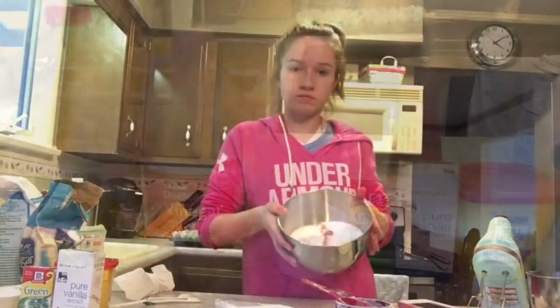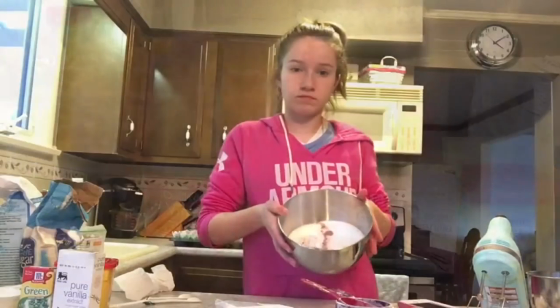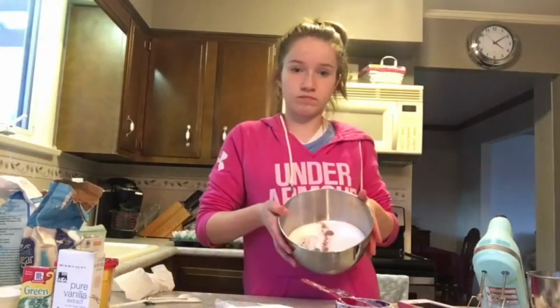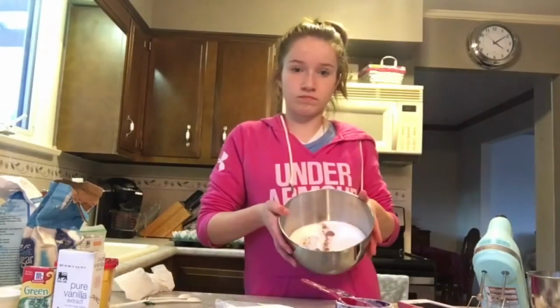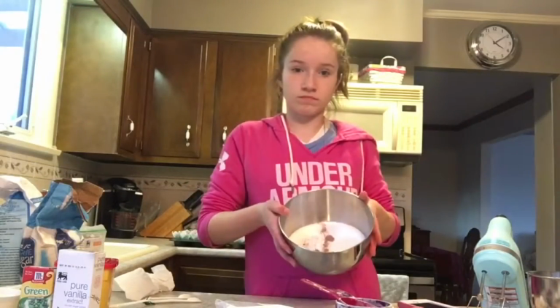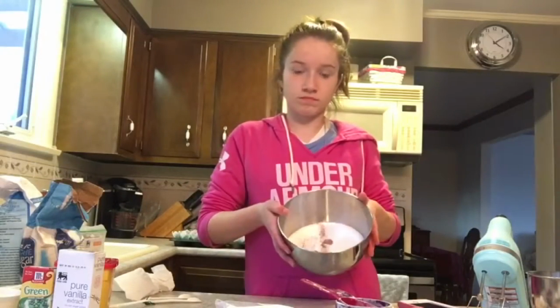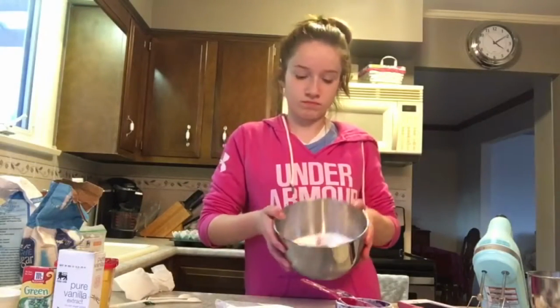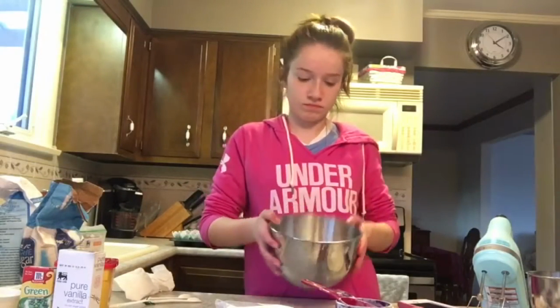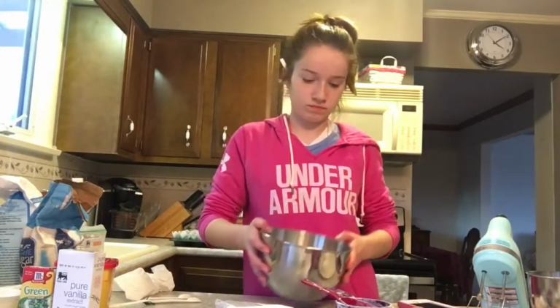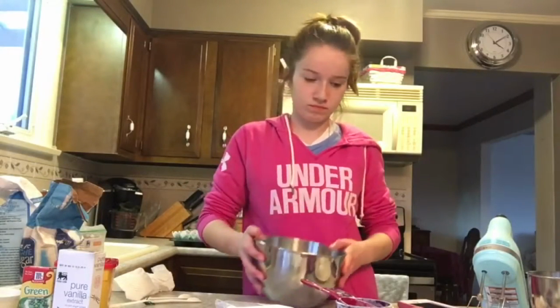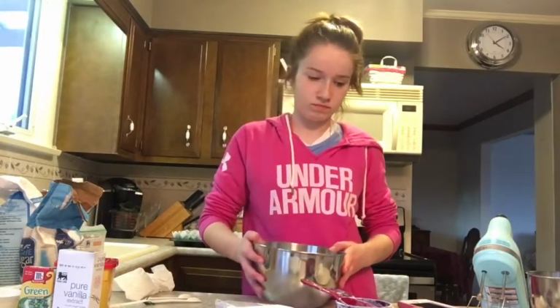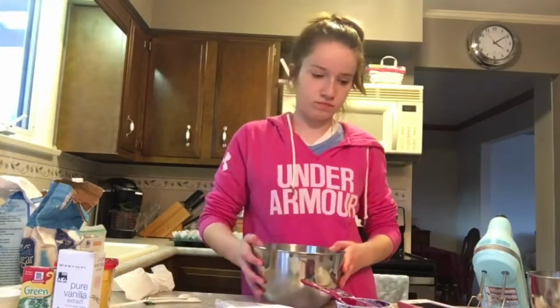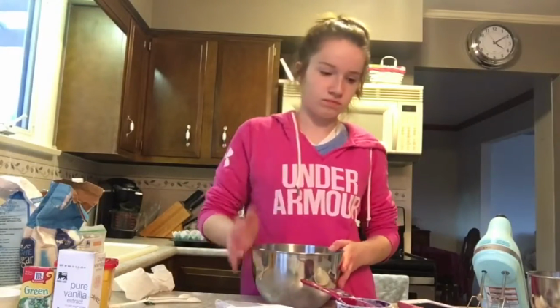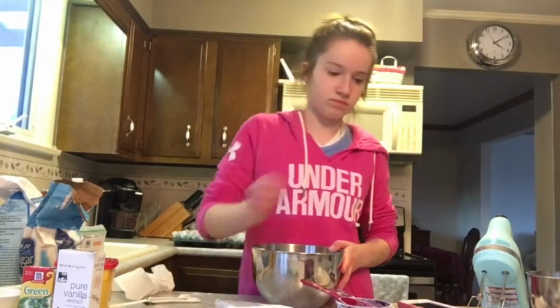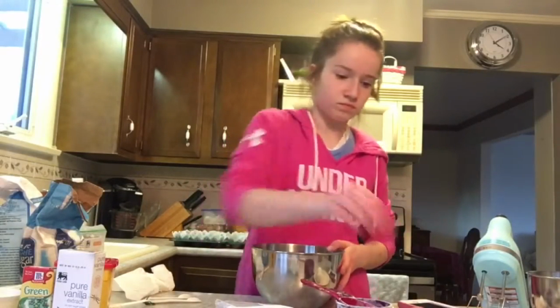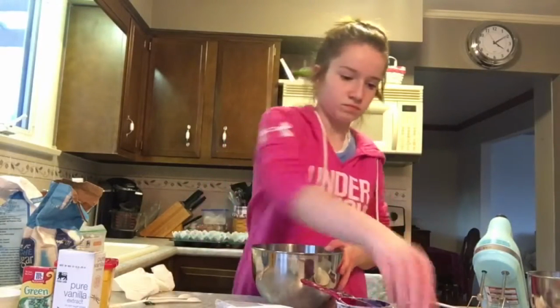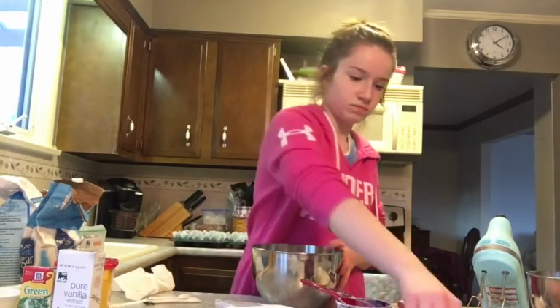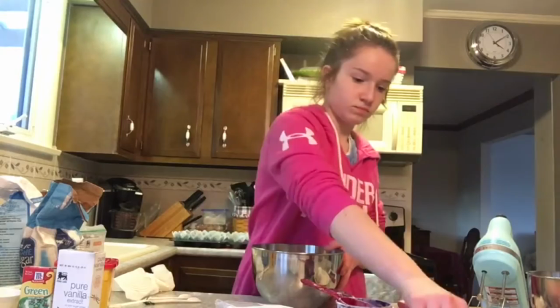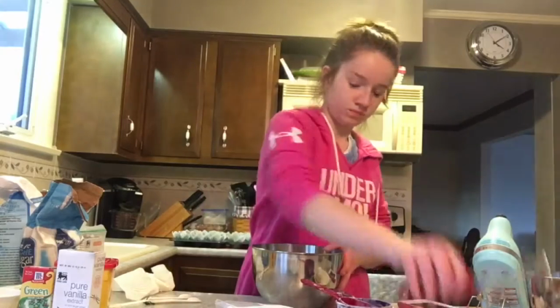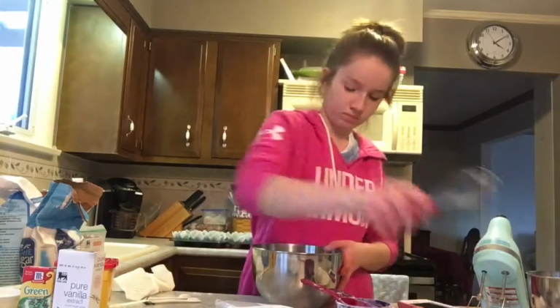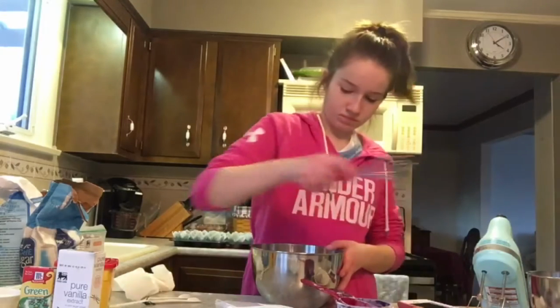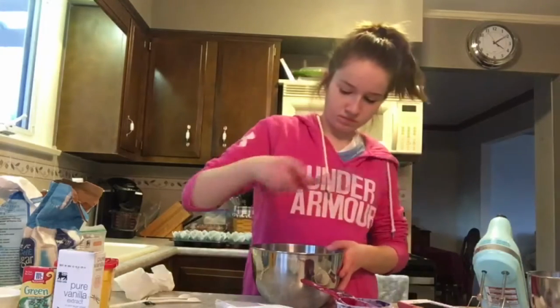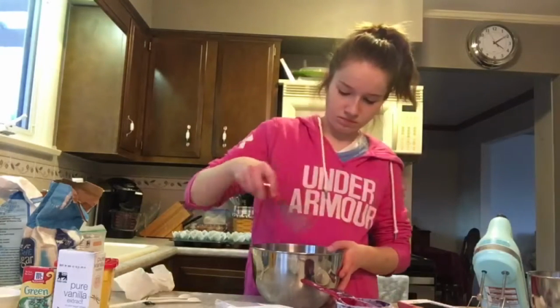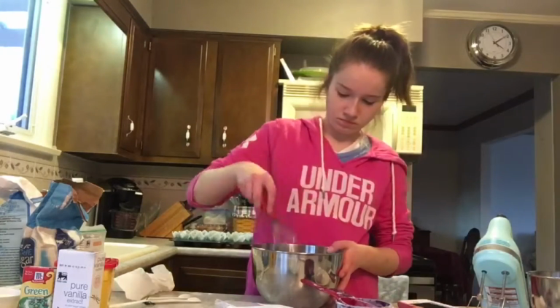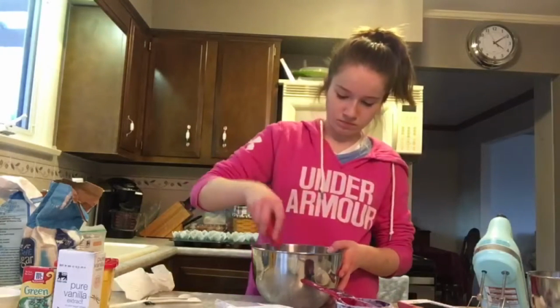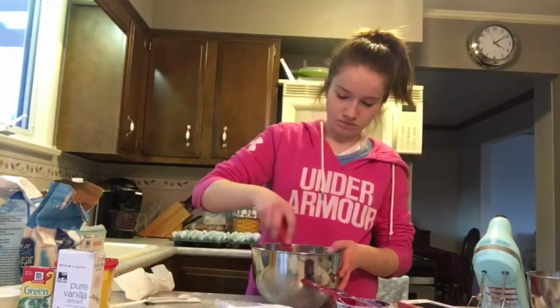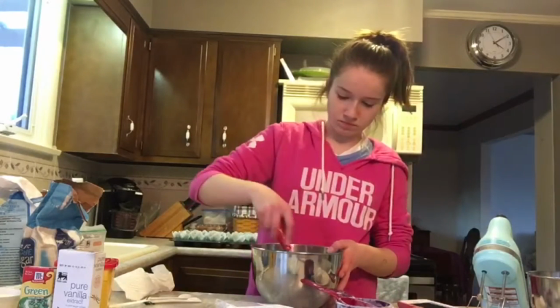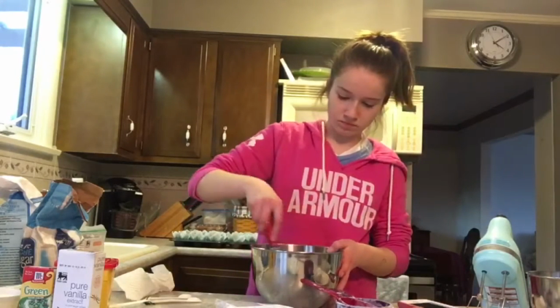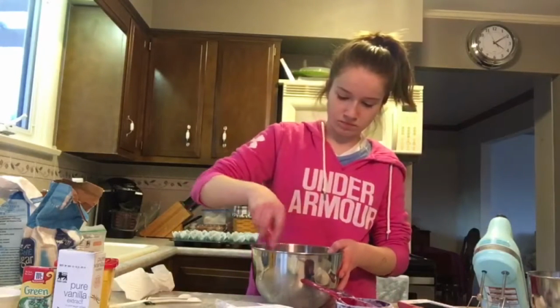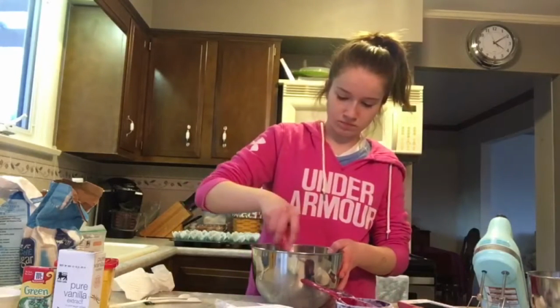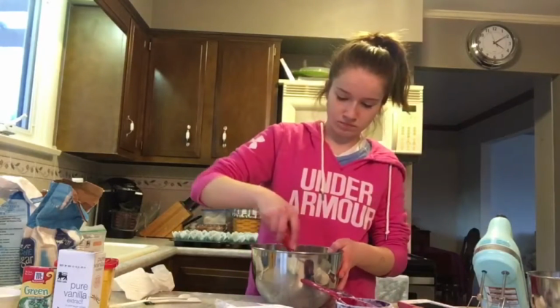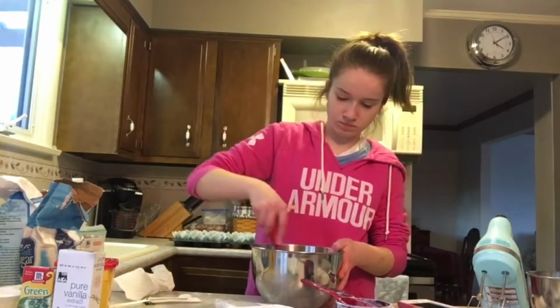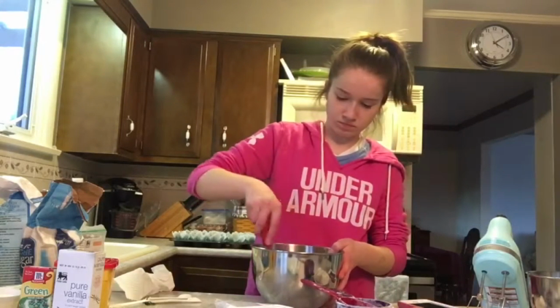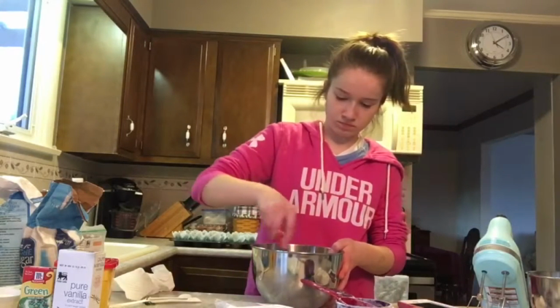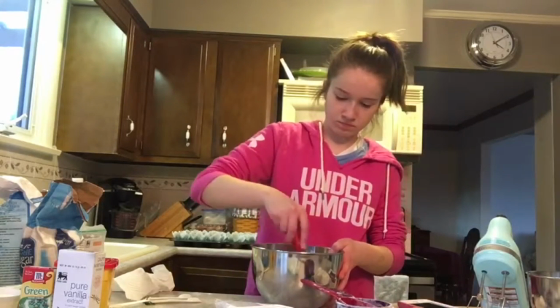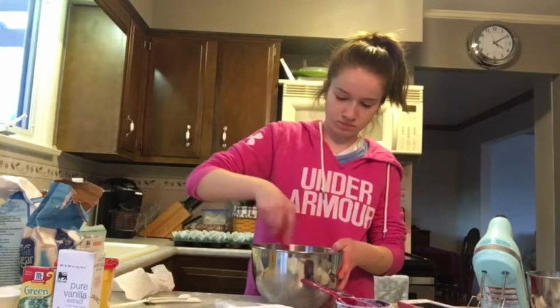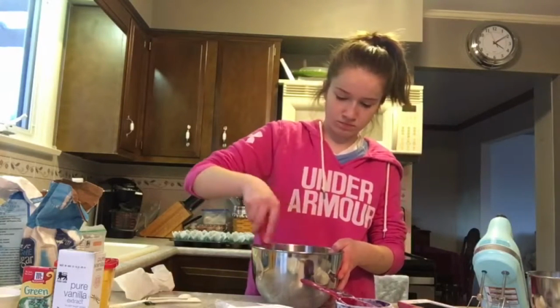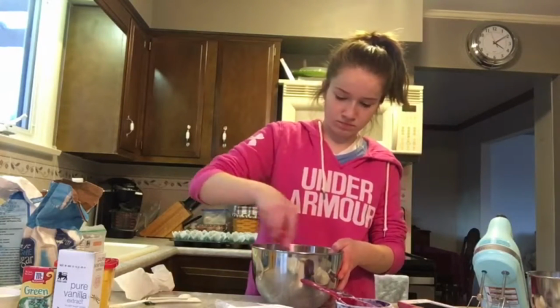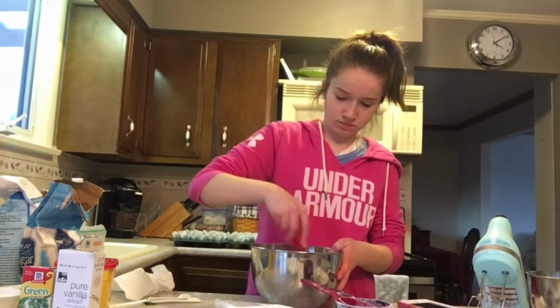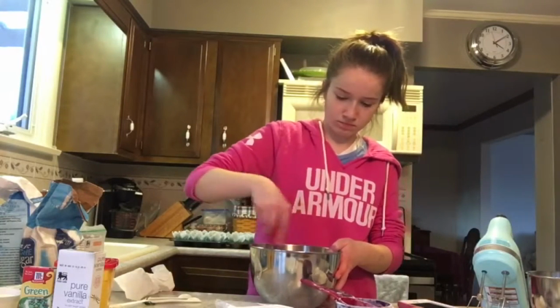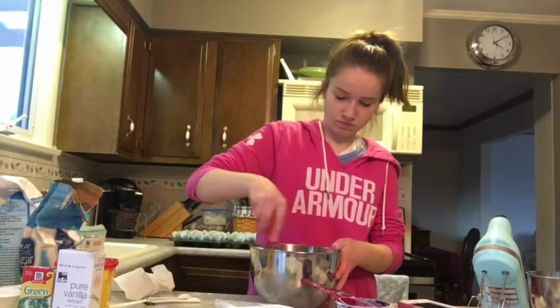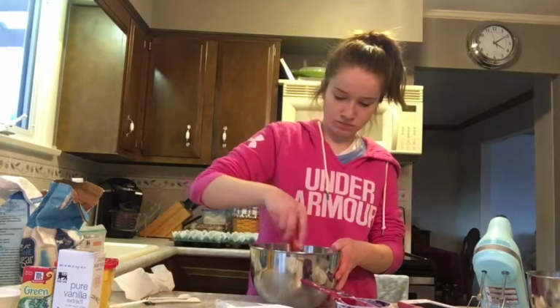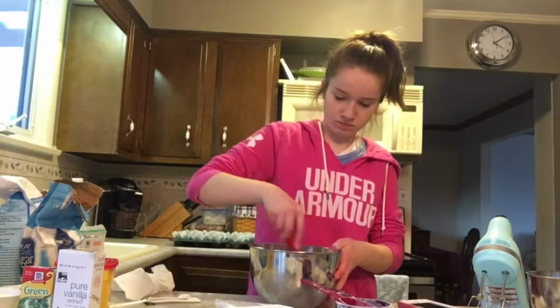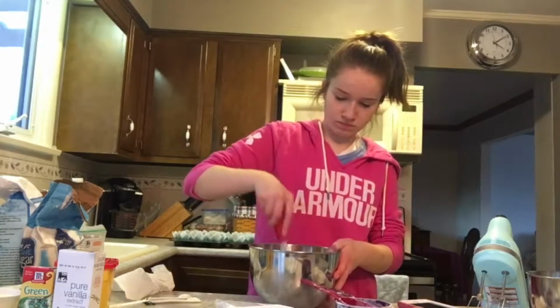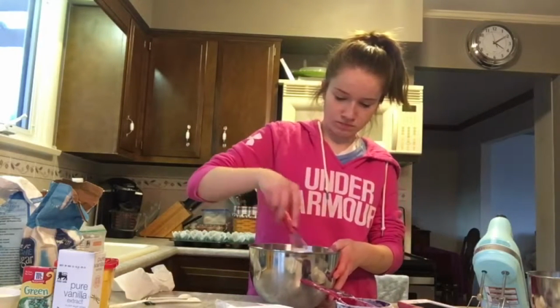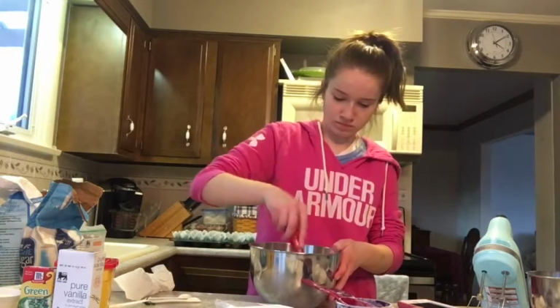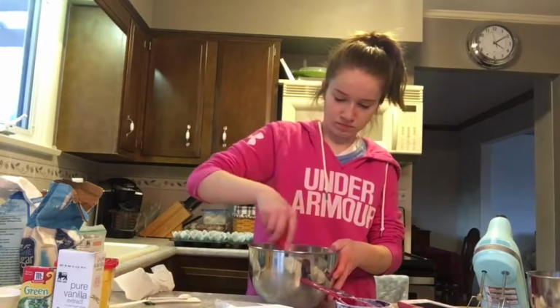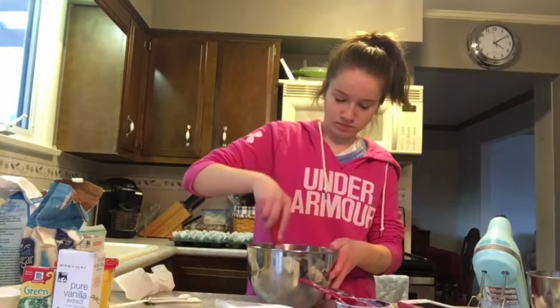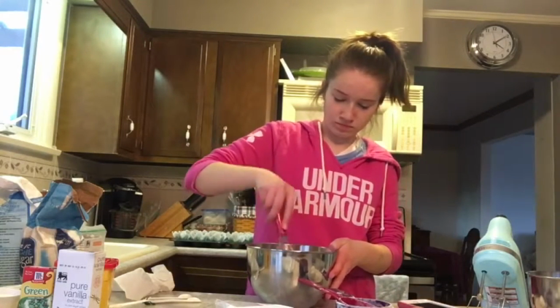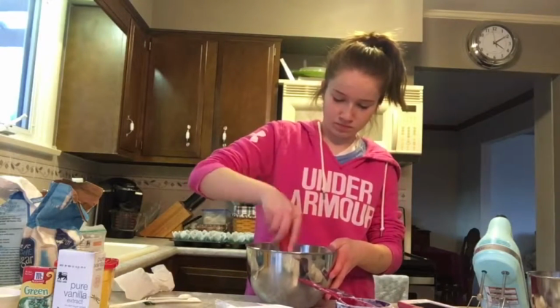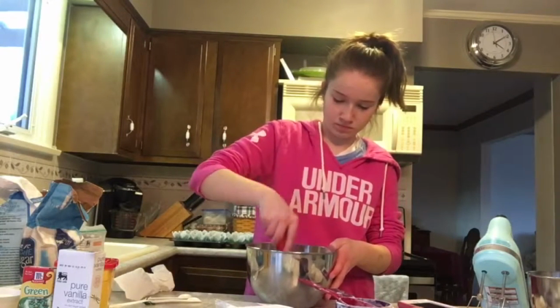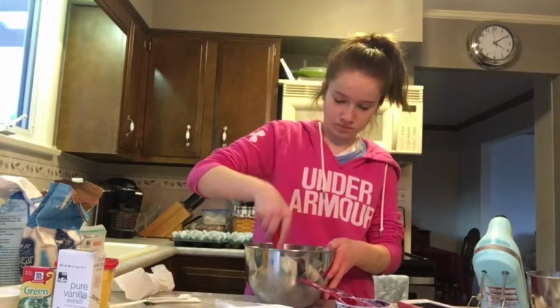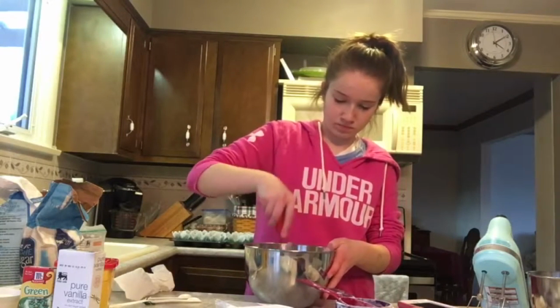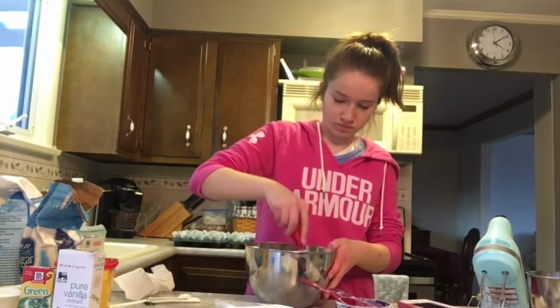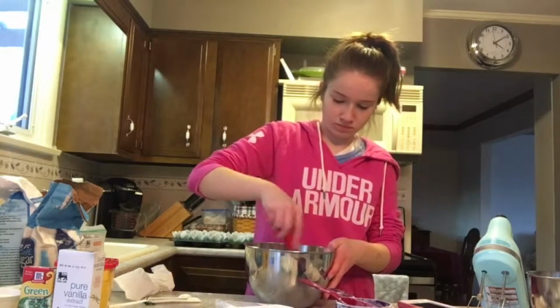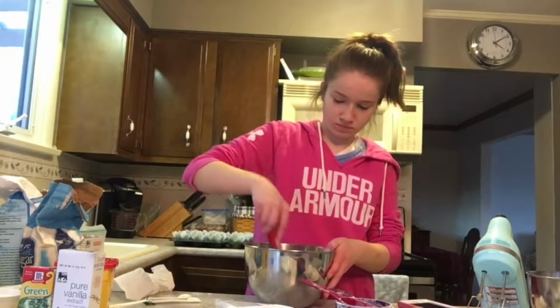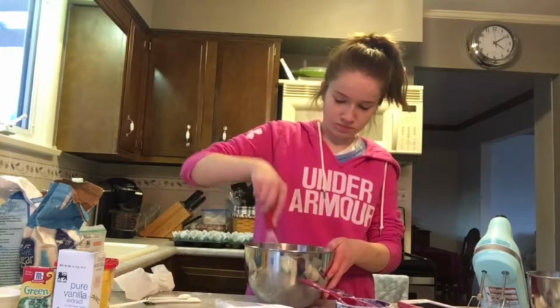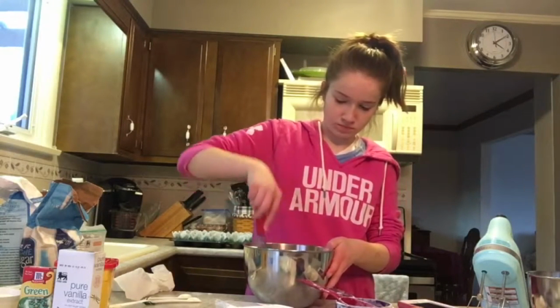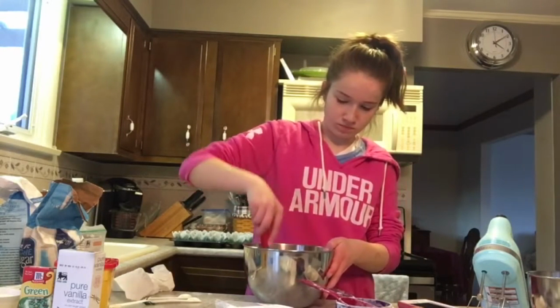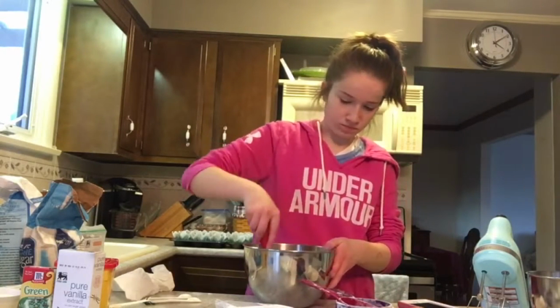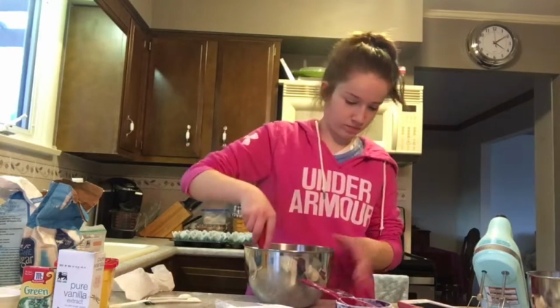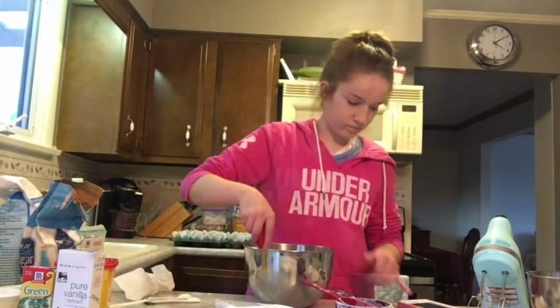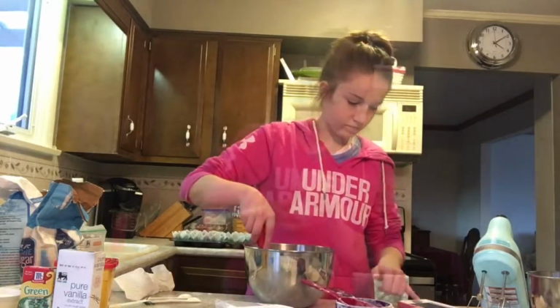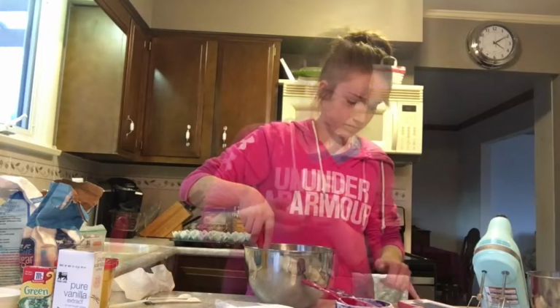In a medium-sized bowl, you're going to mix together your all-purpose flour, your sugar, your baking soda, your salt, and your cocoa powder.